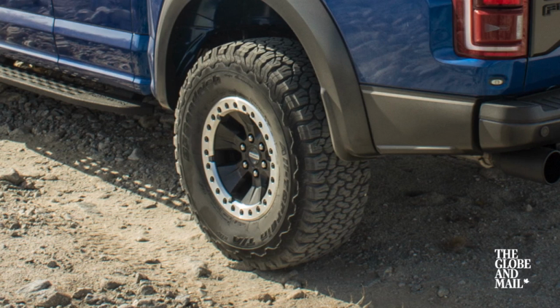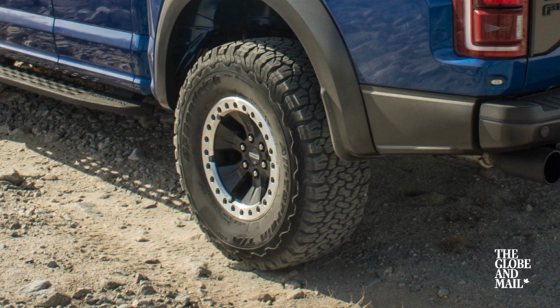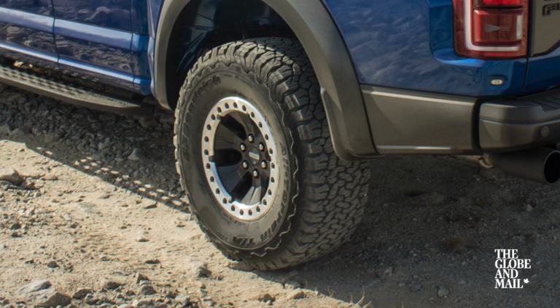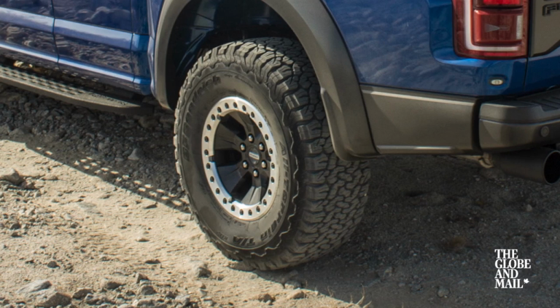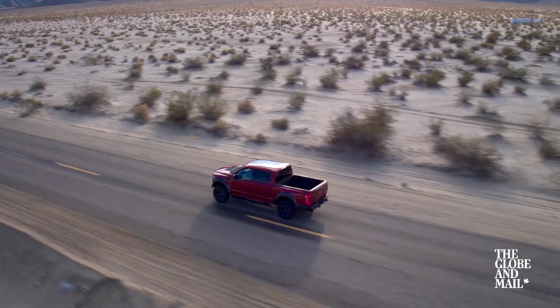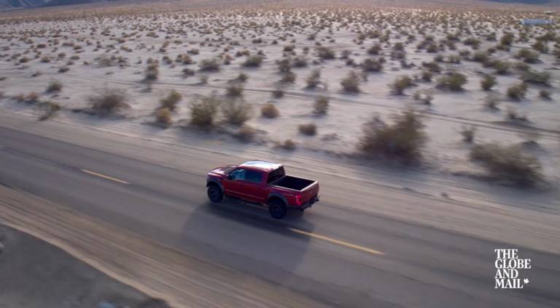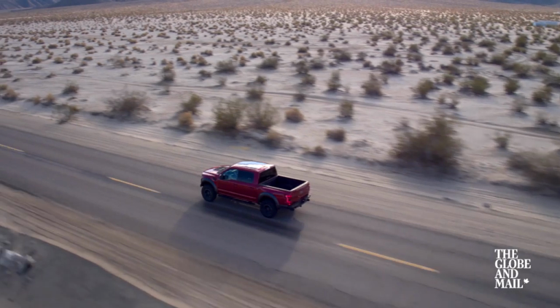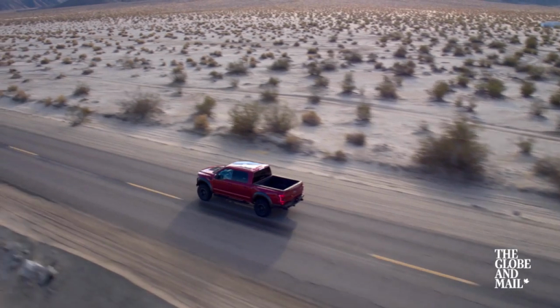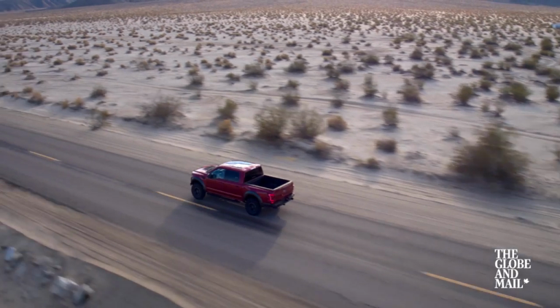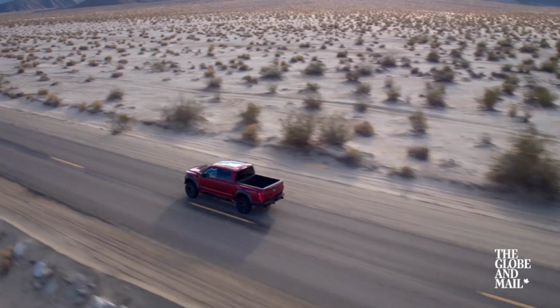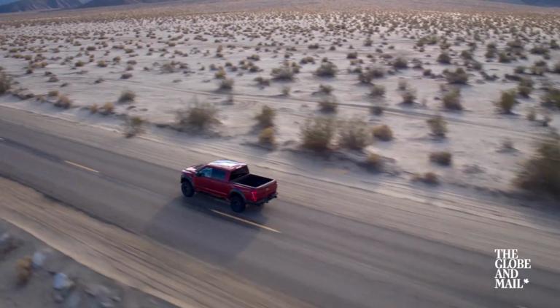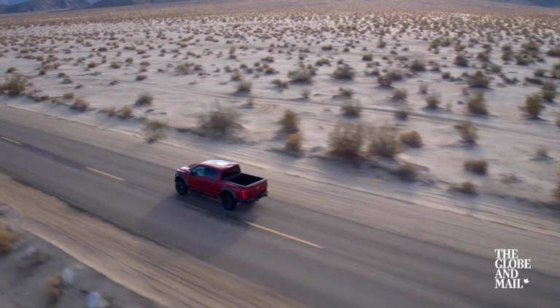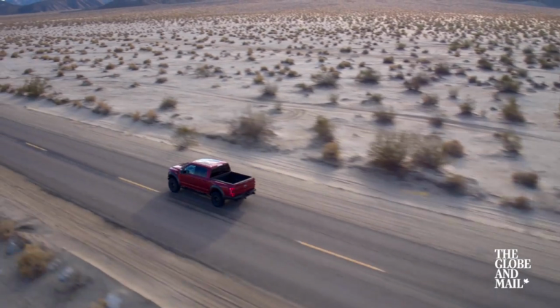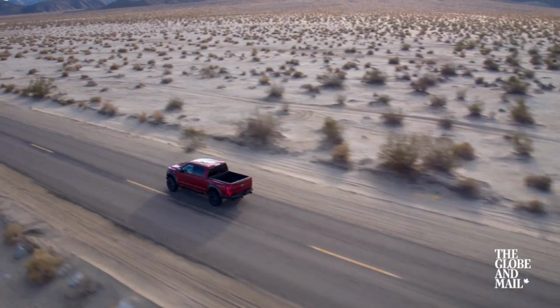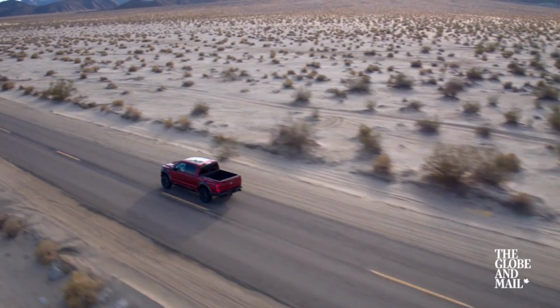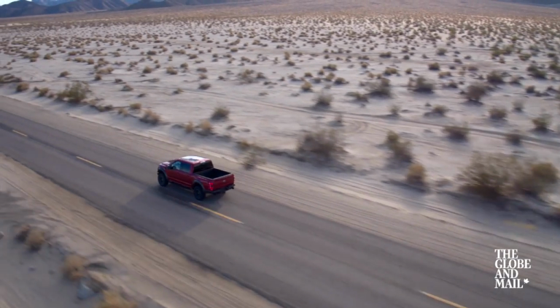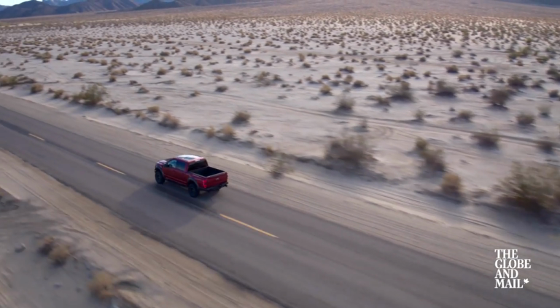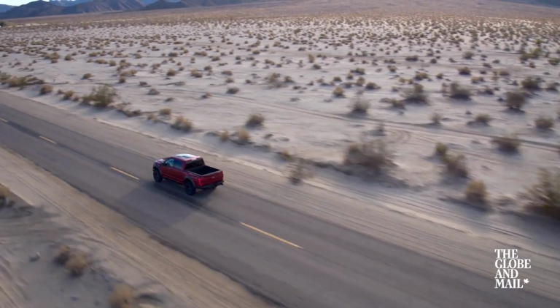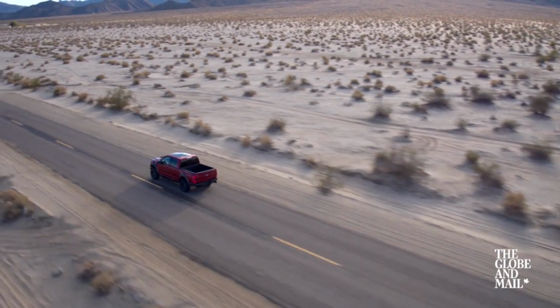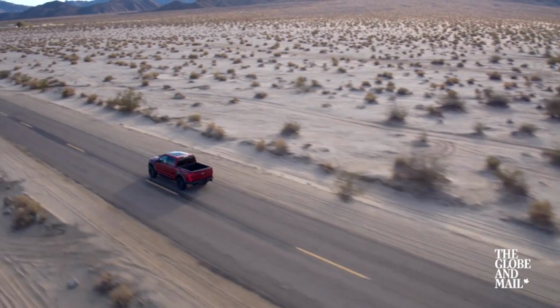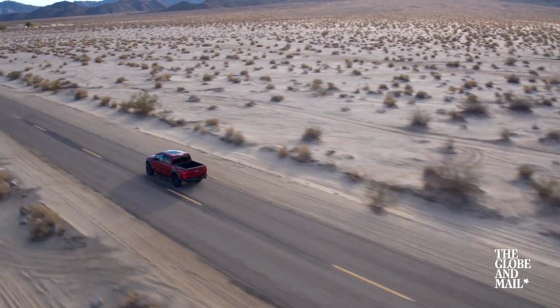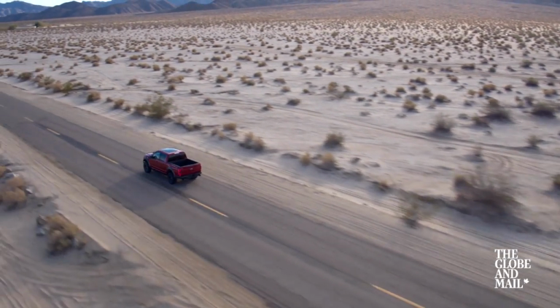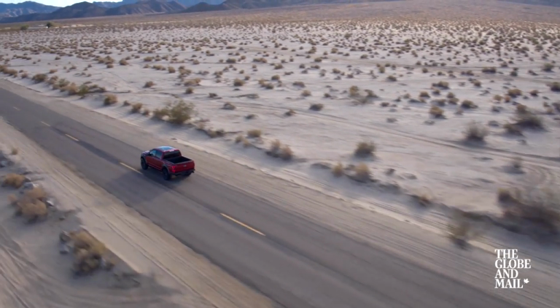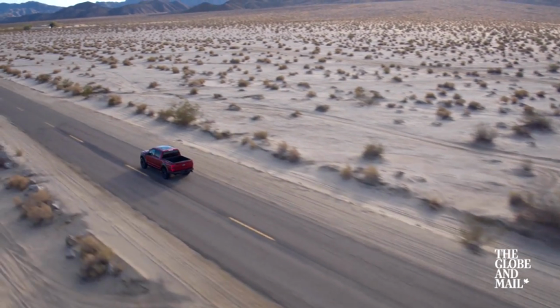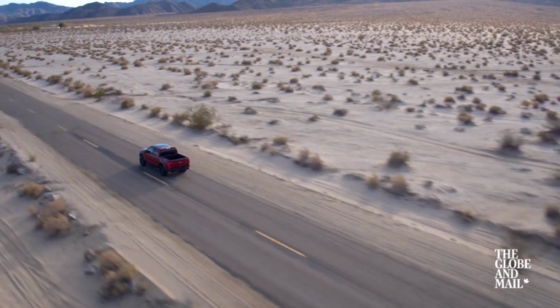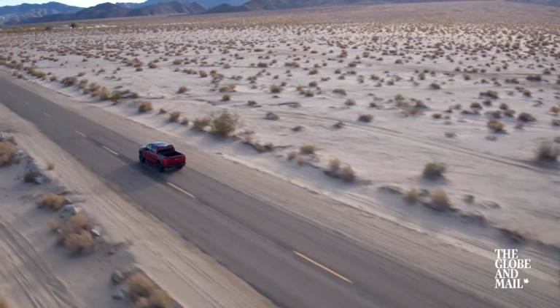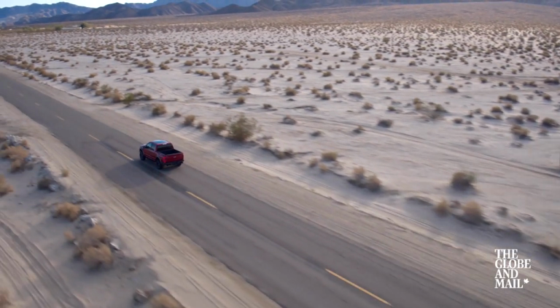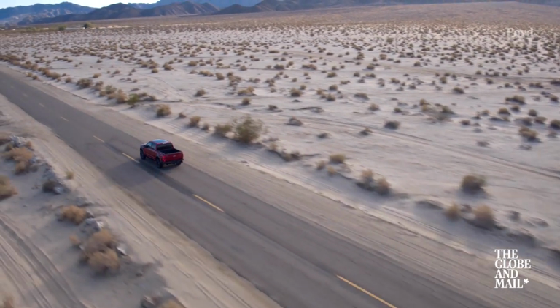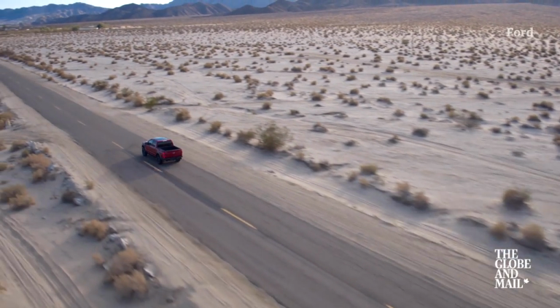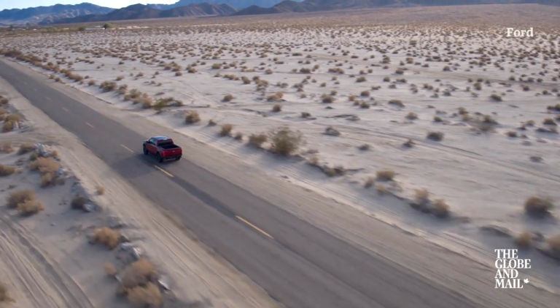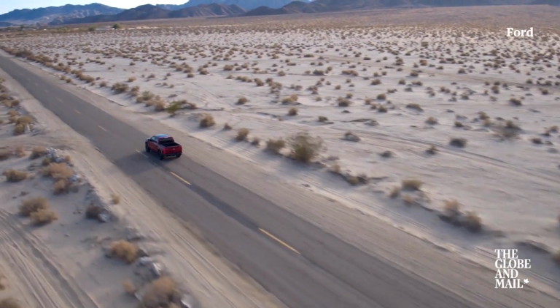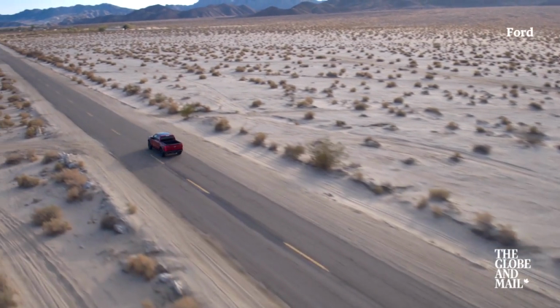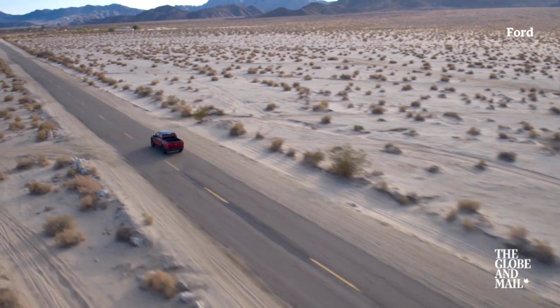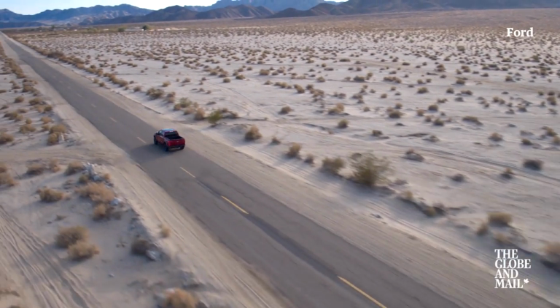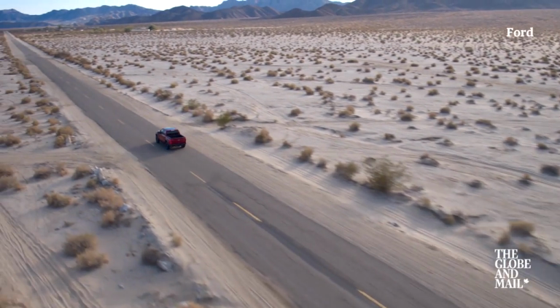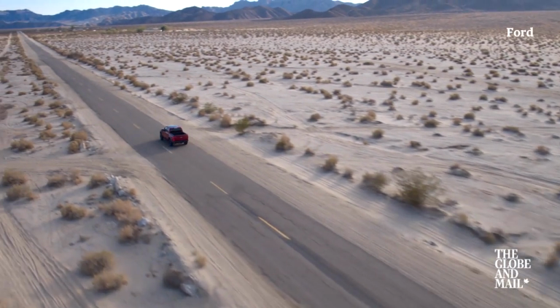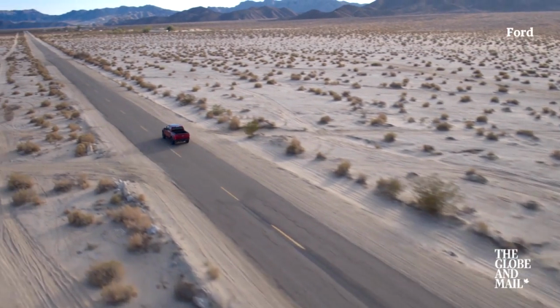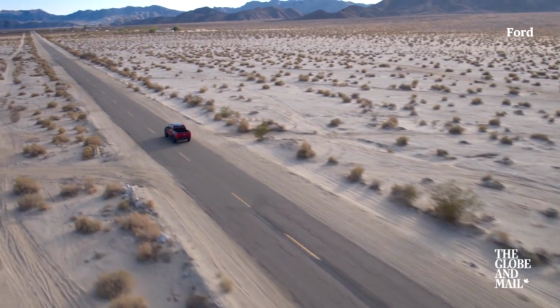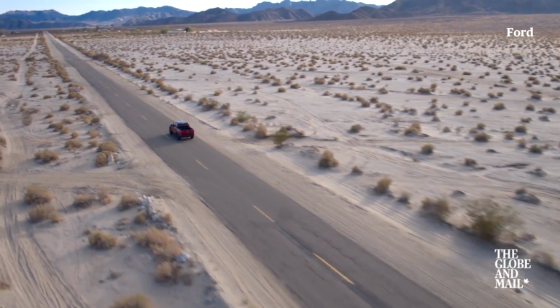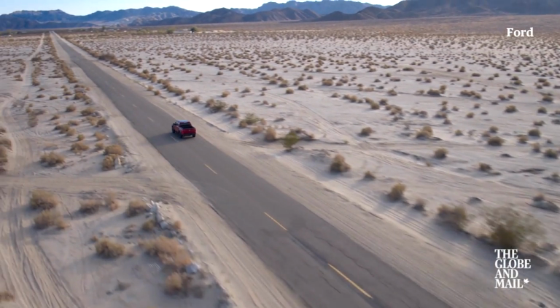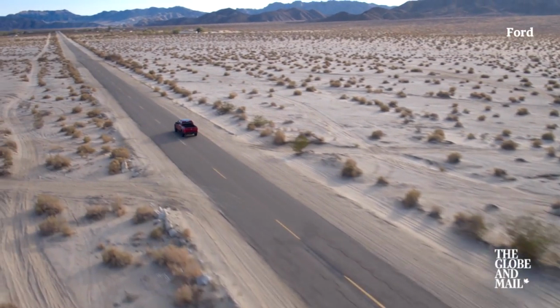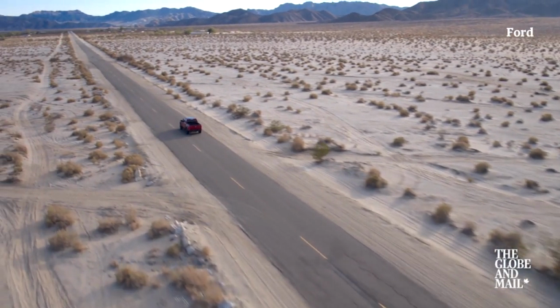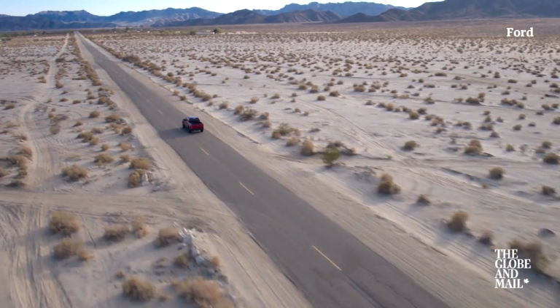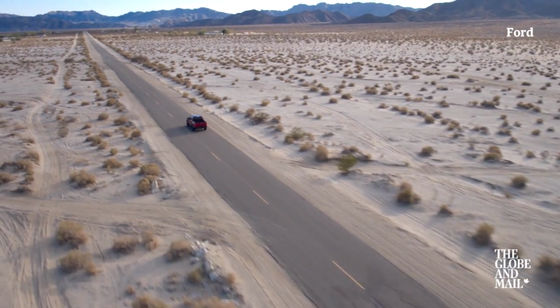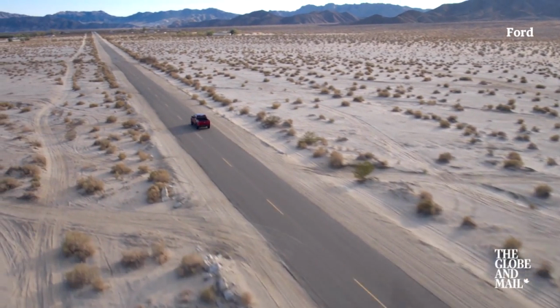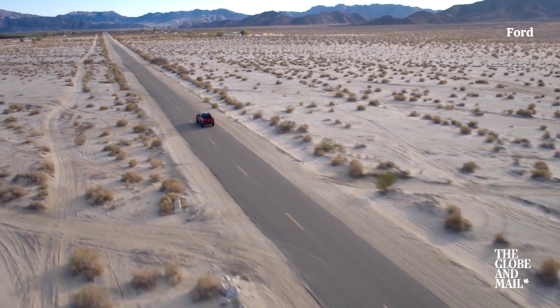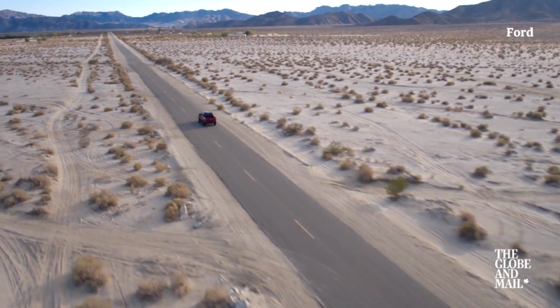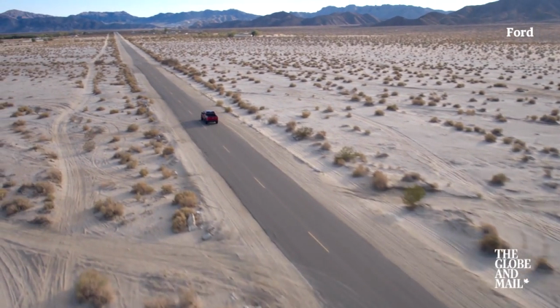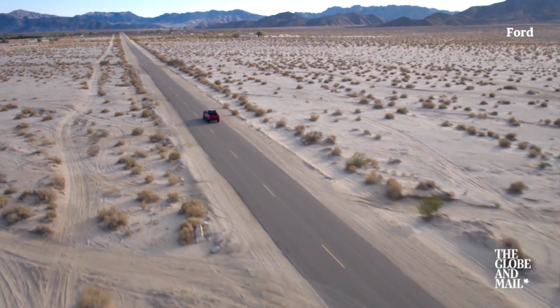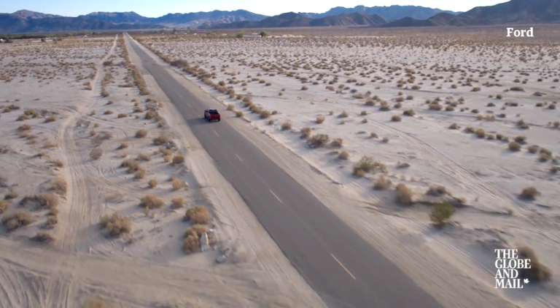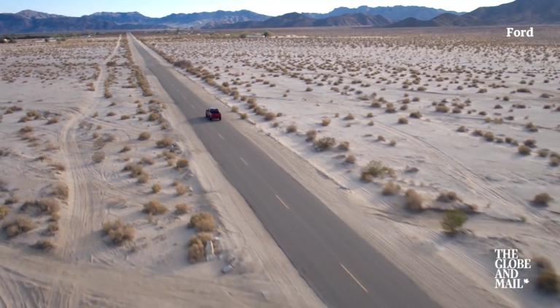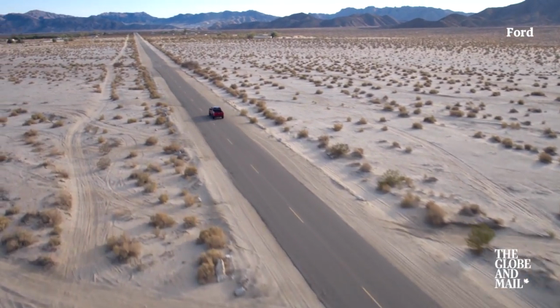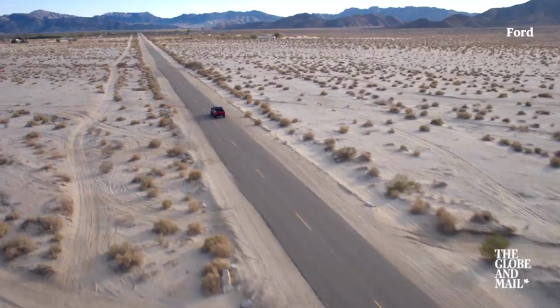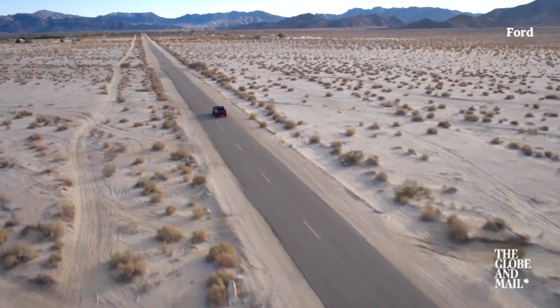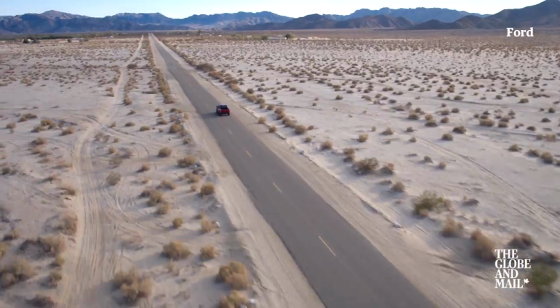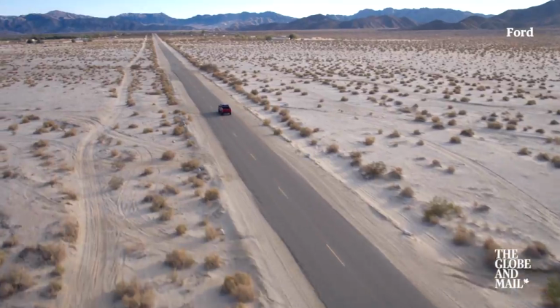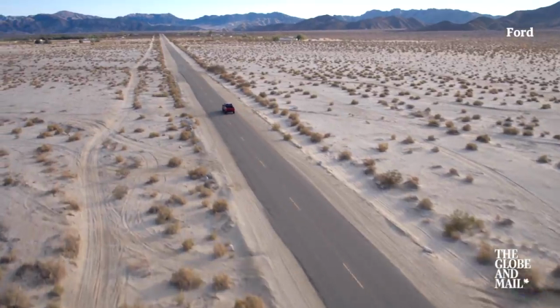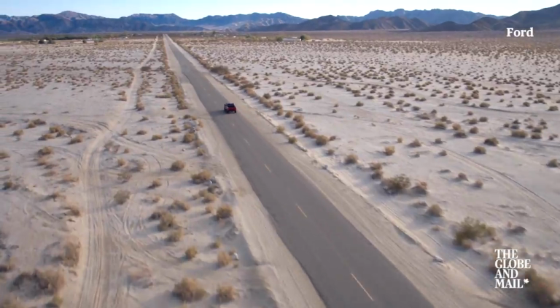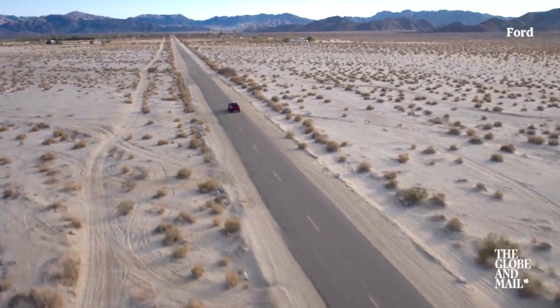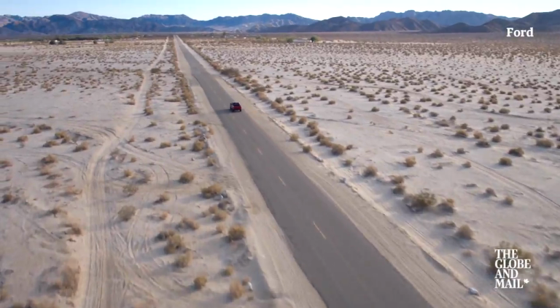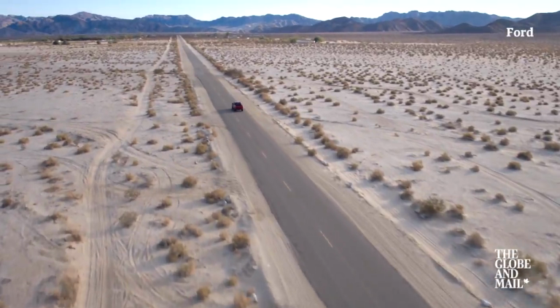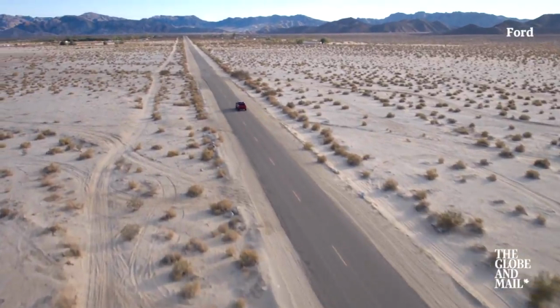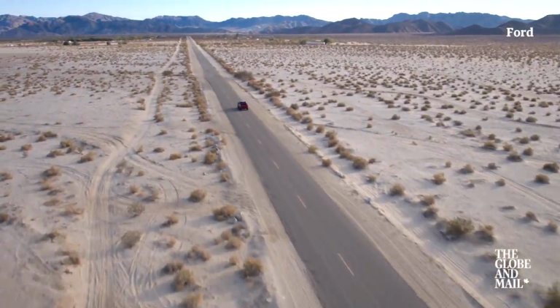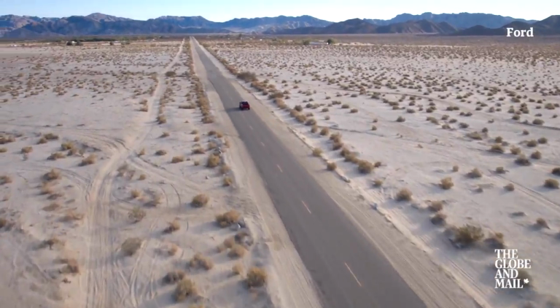On the road, the Raptor is a very quick pickup truck, but it's still a pickup truck. The body-on-frame construction judders a bit when the road gets rough.